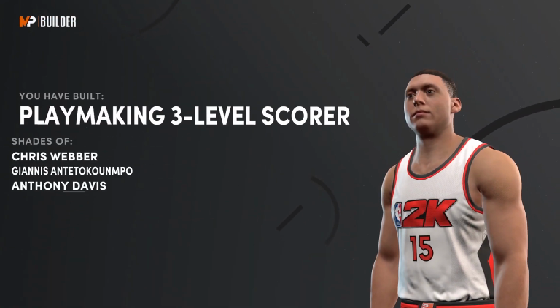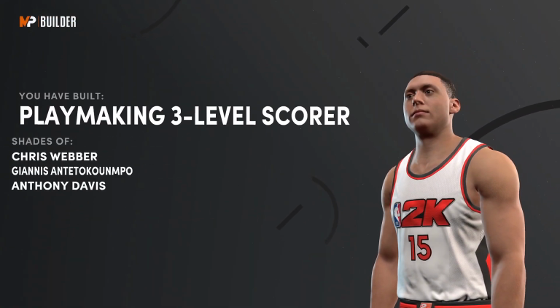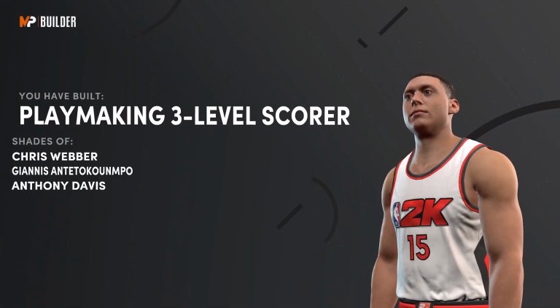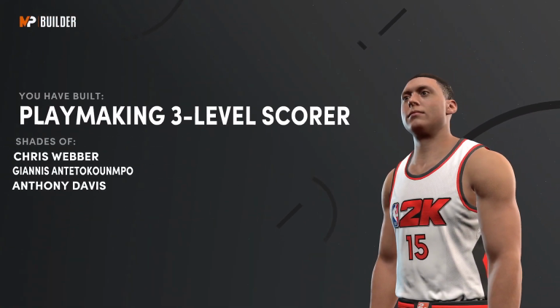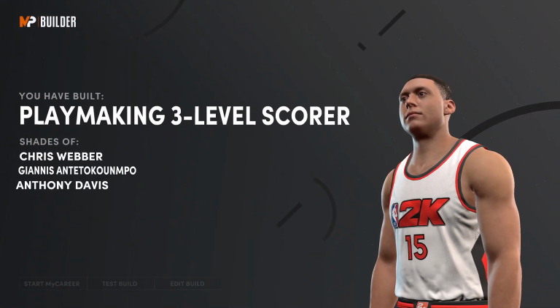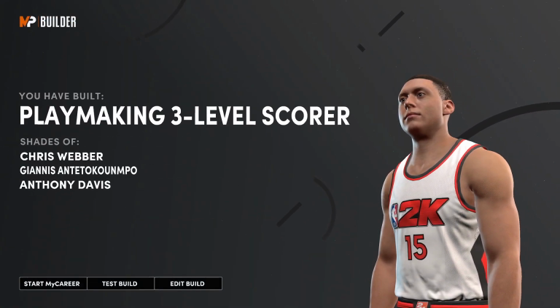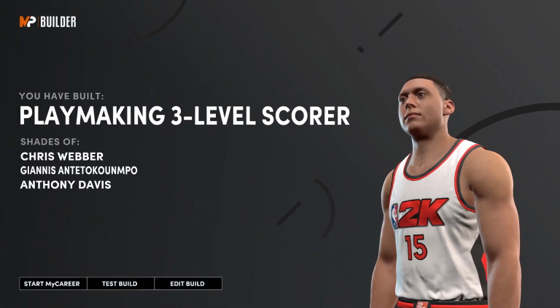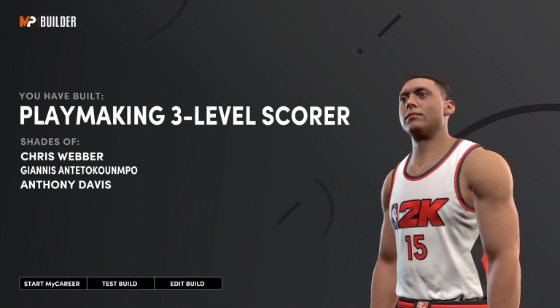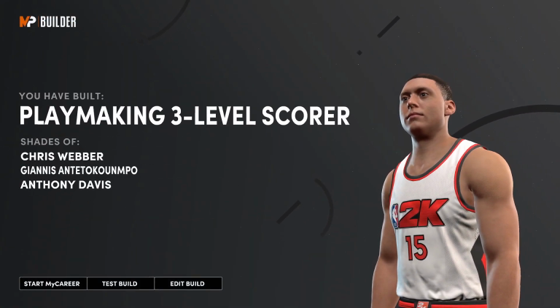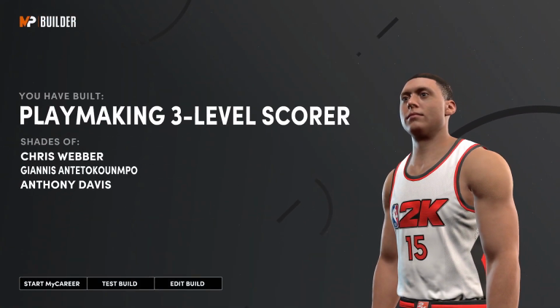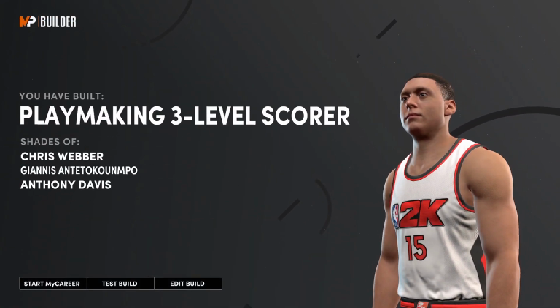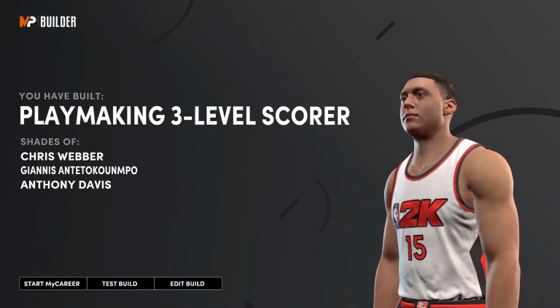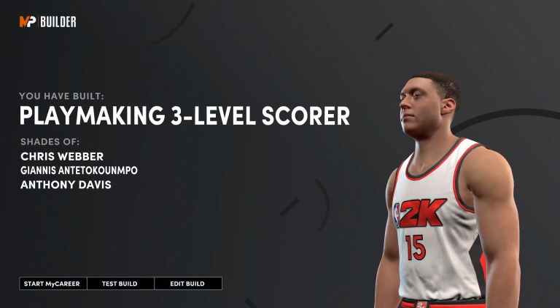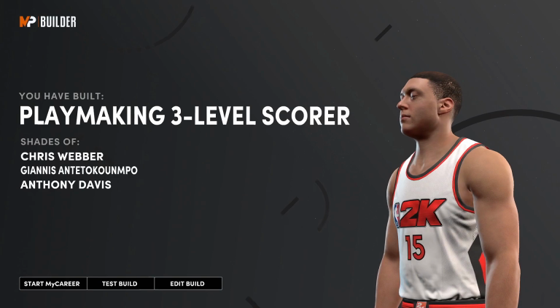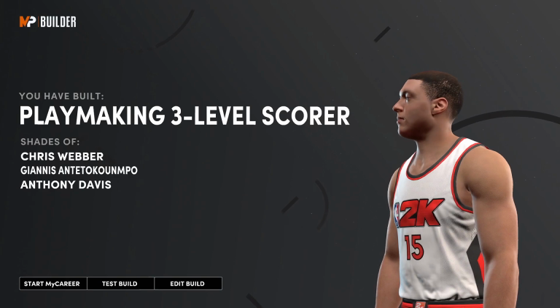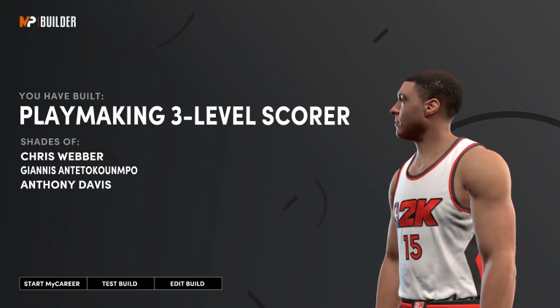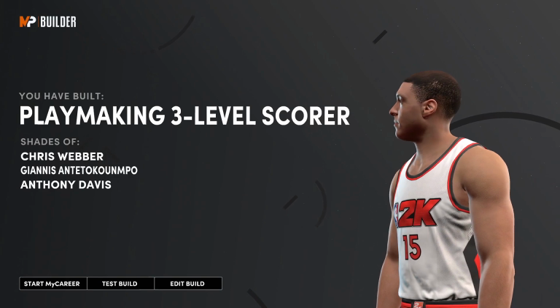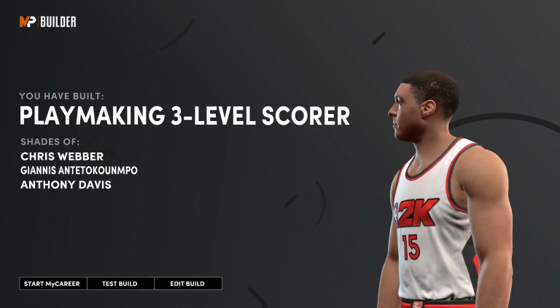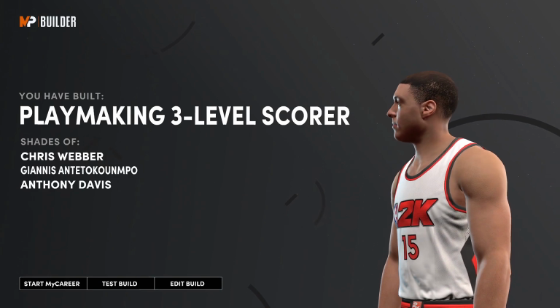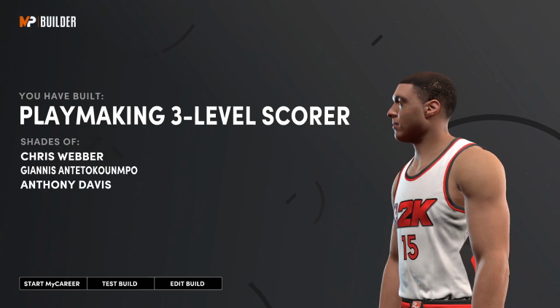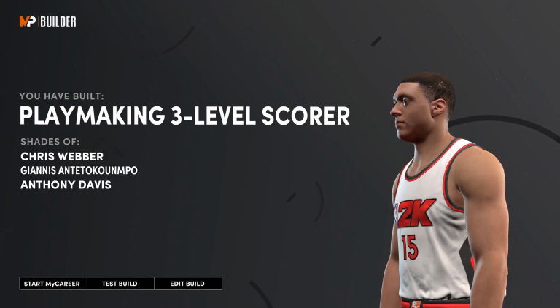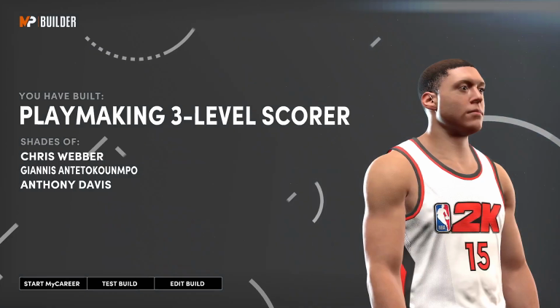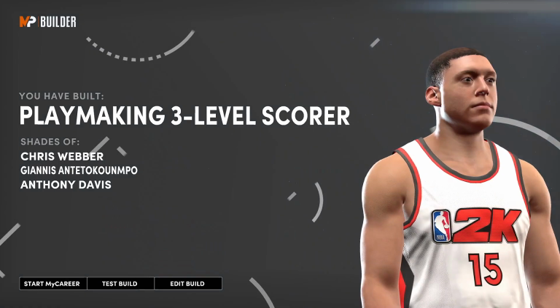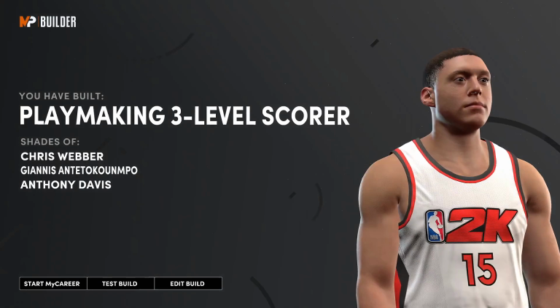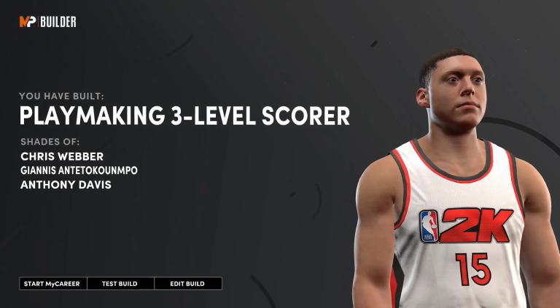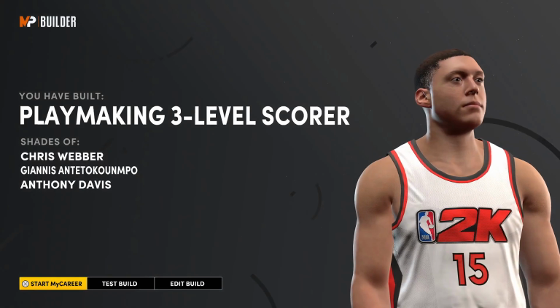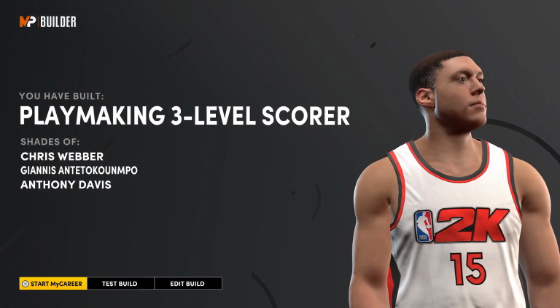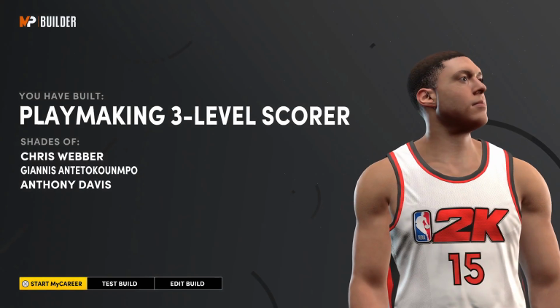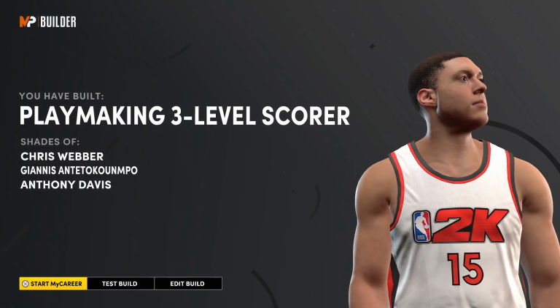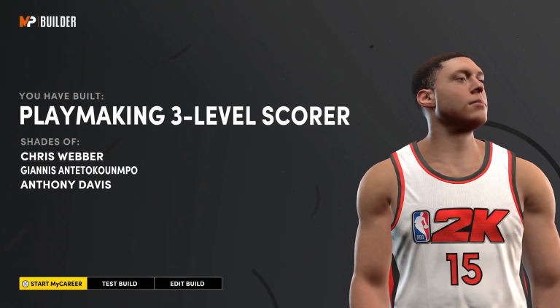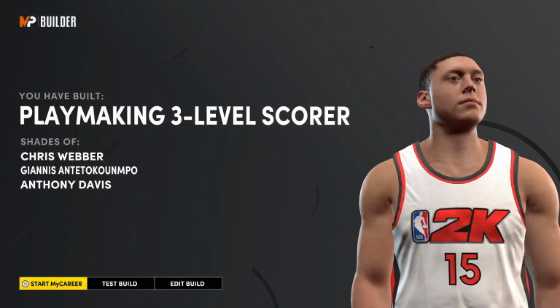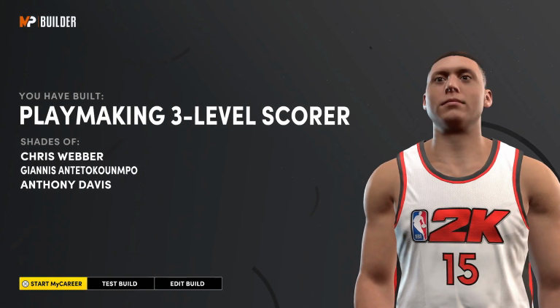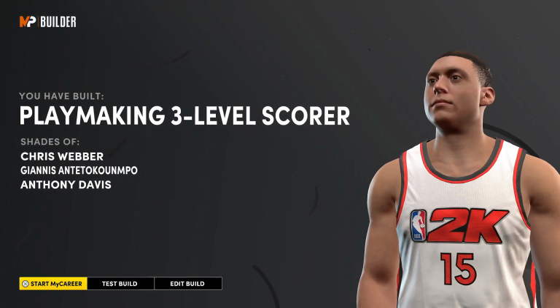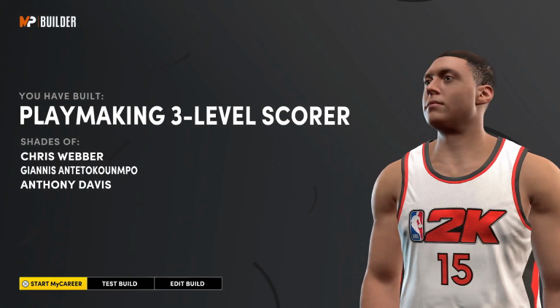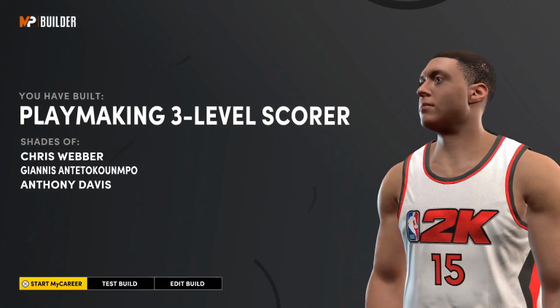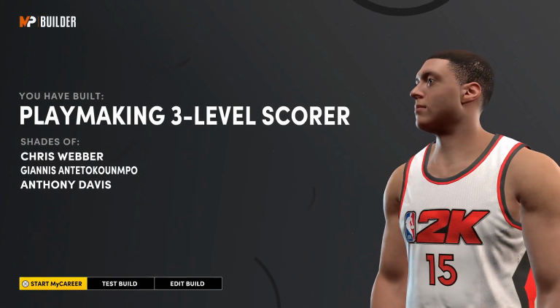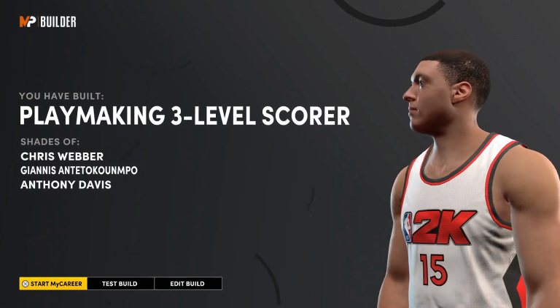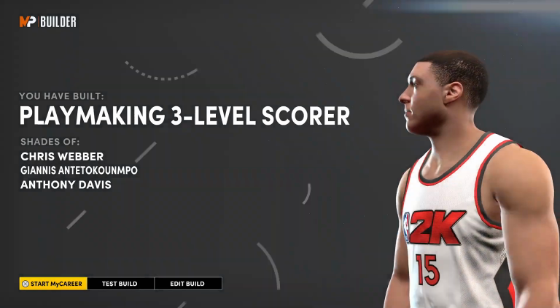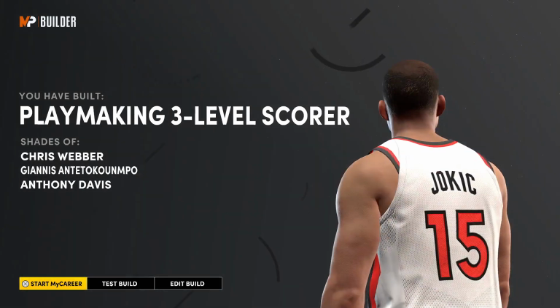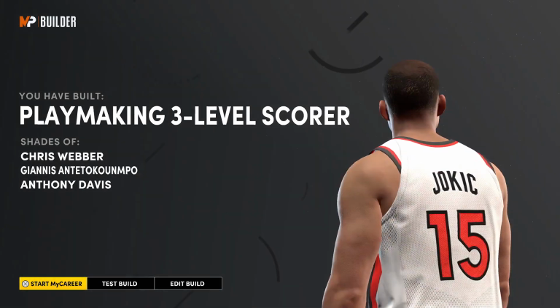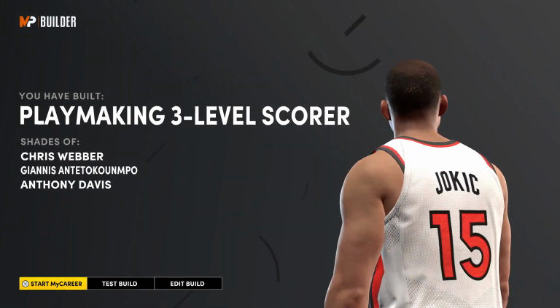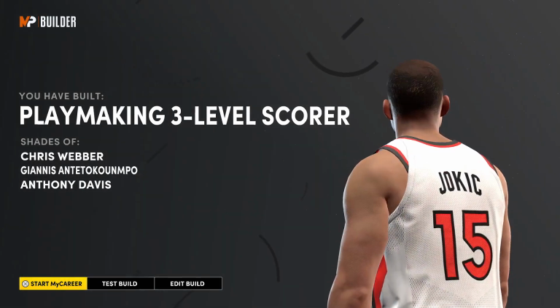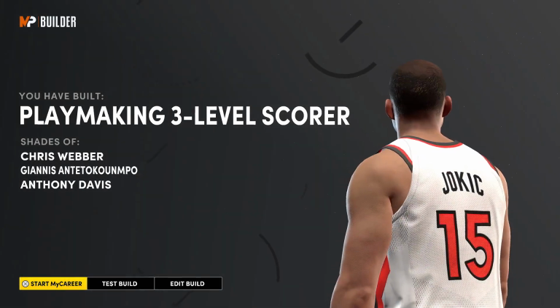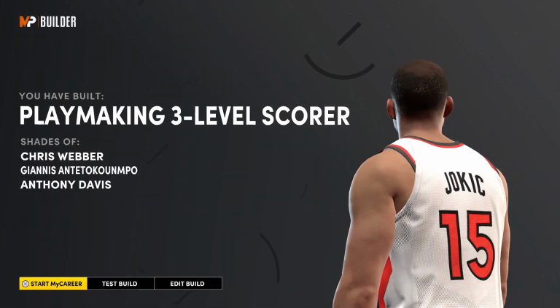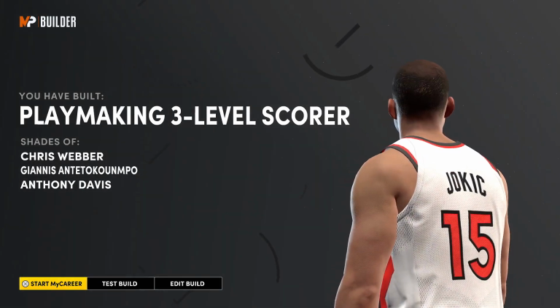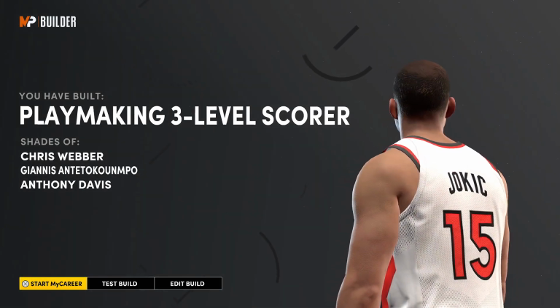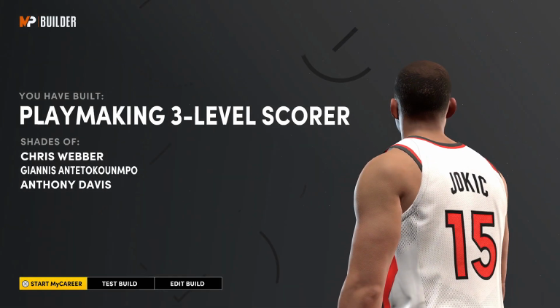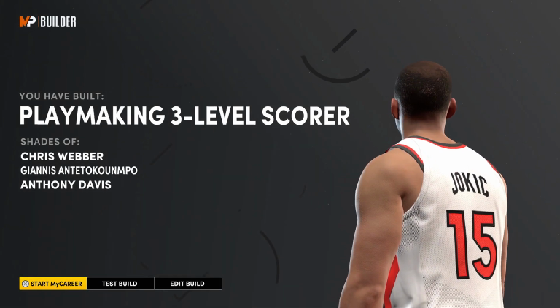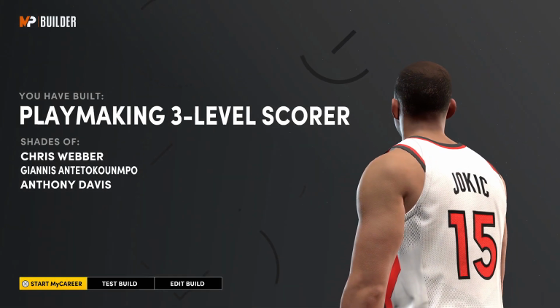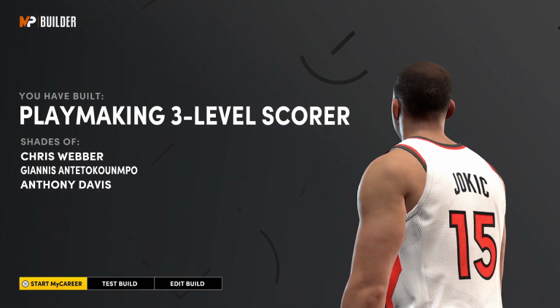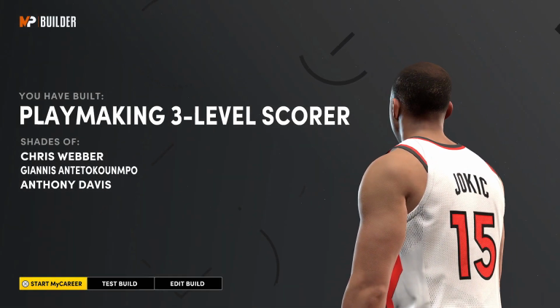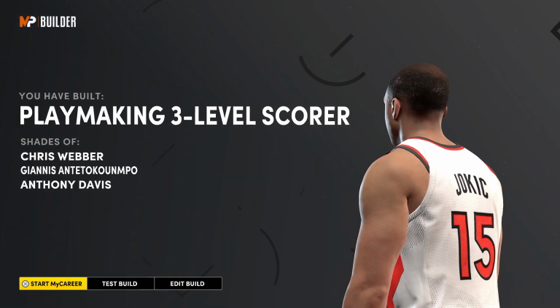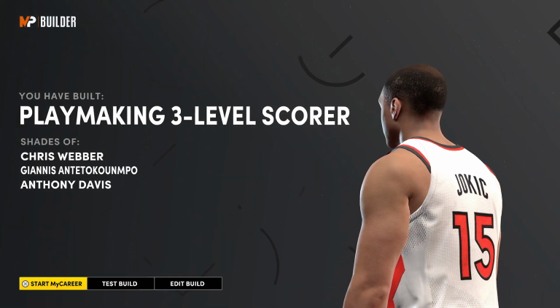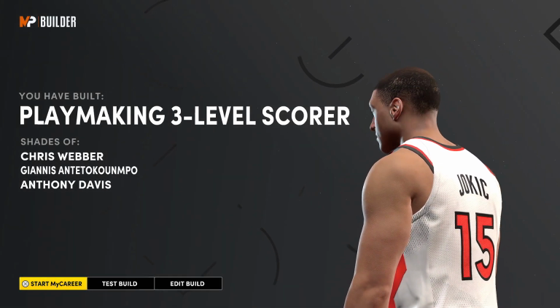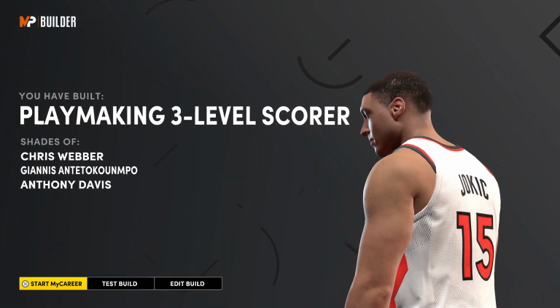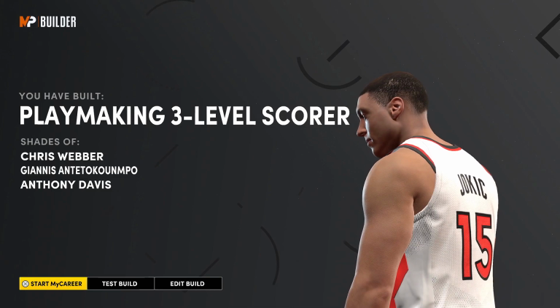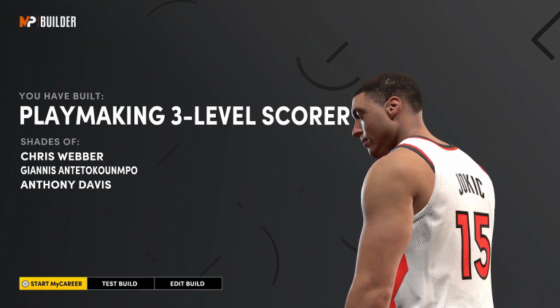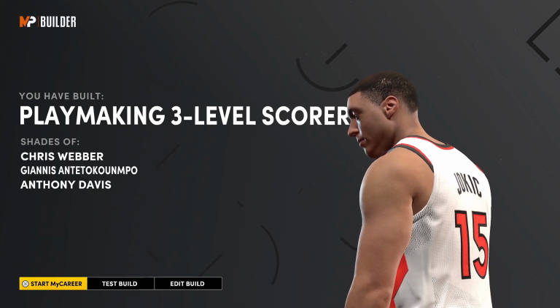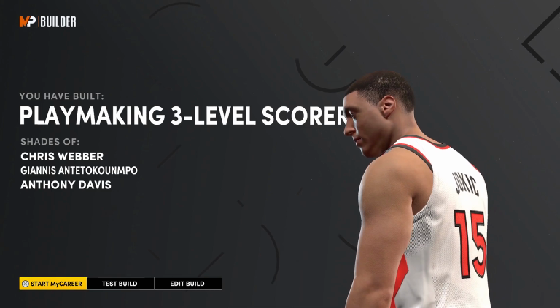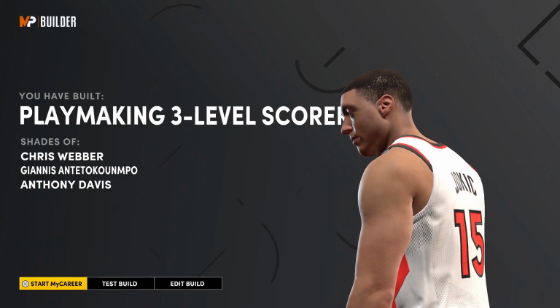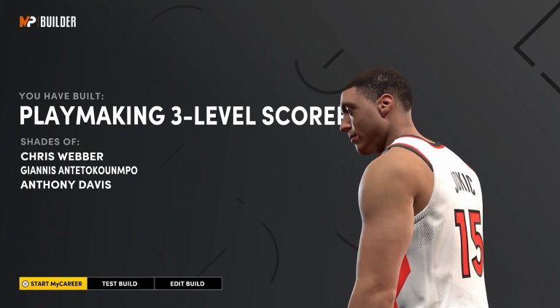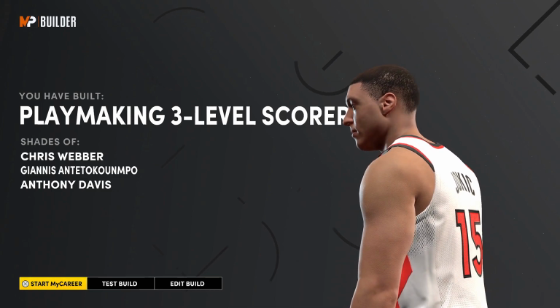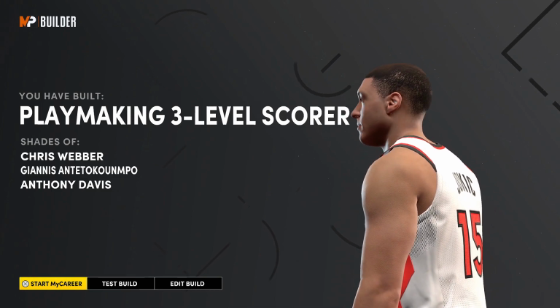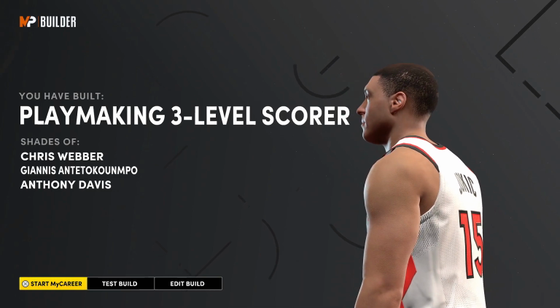A lot of people are three-level scorers. Playmaking Three-Level Scorer is a cool name — shades of Chris Webber, Giannis, and Anthony Davis. This build is crazy.